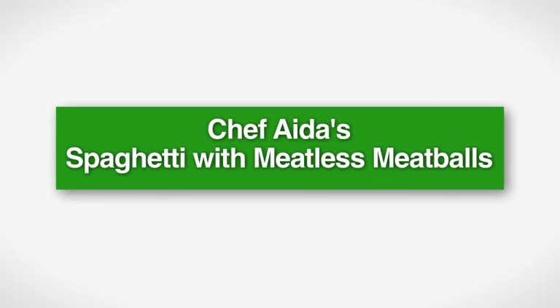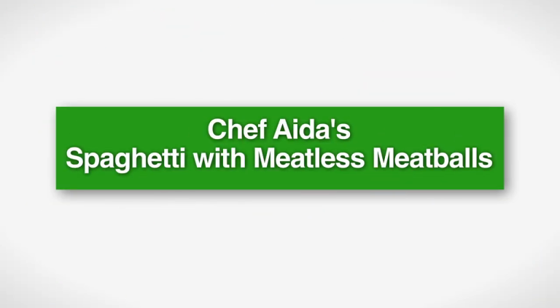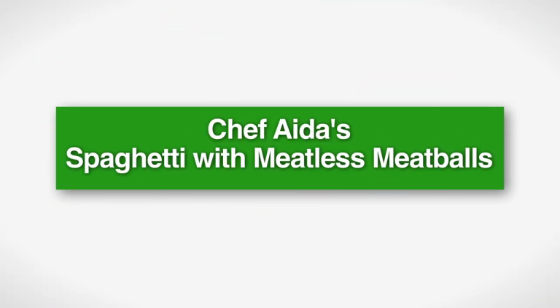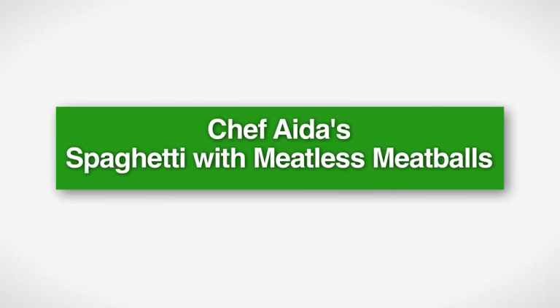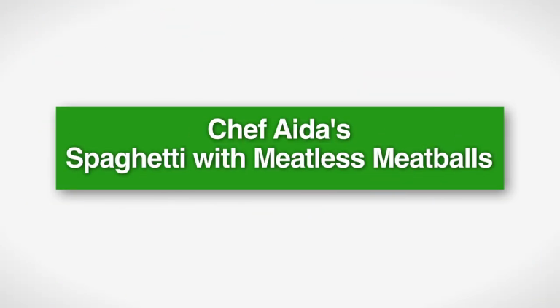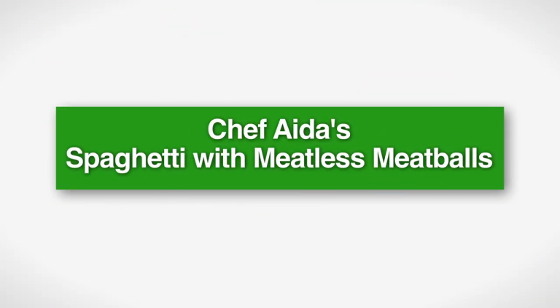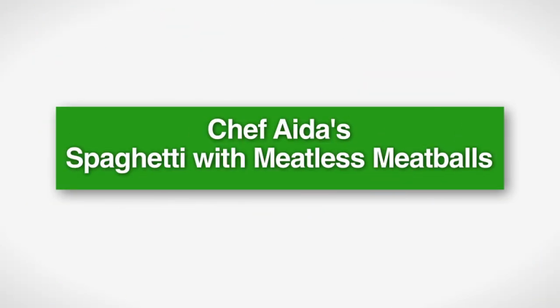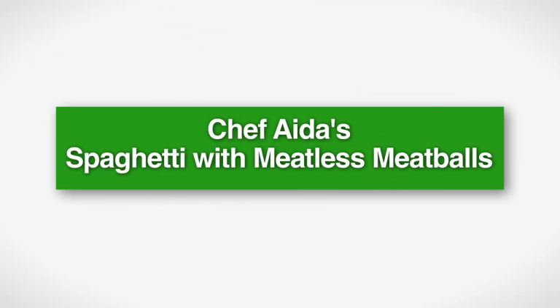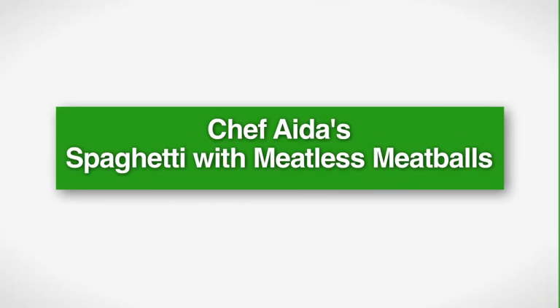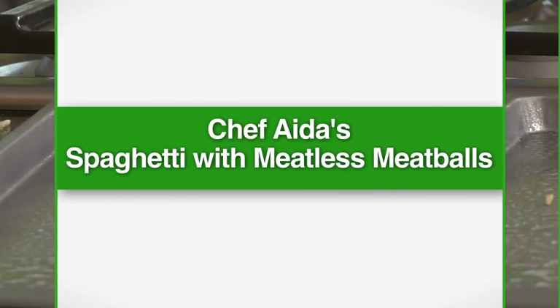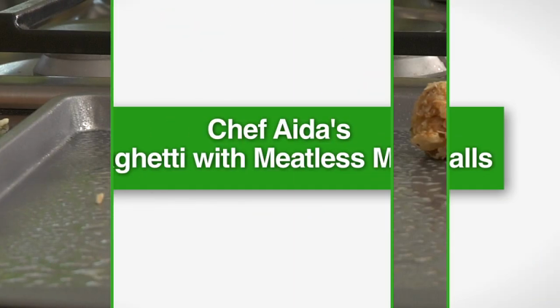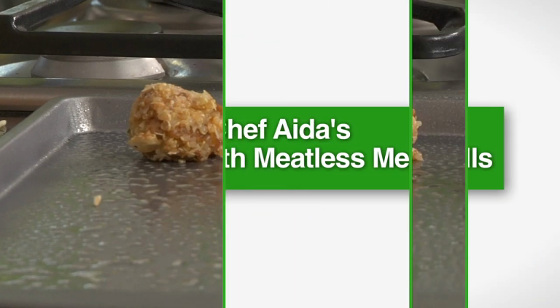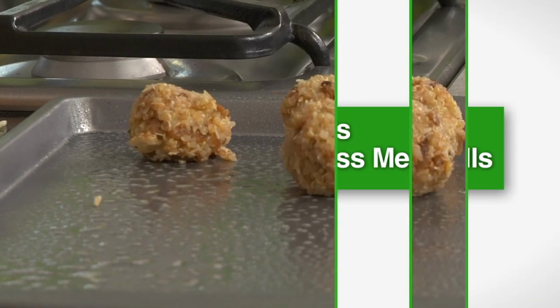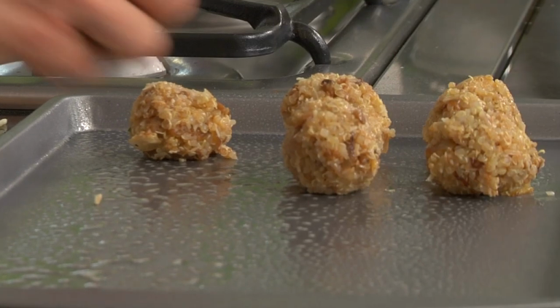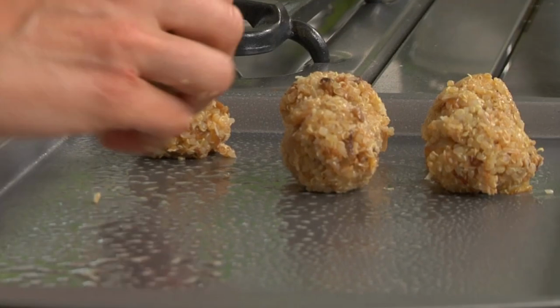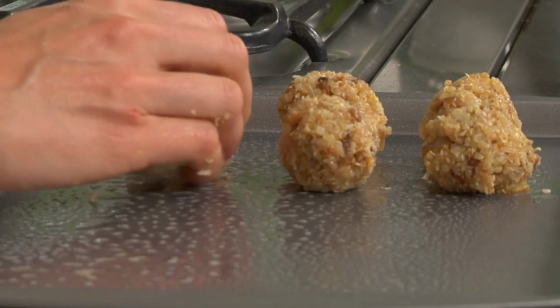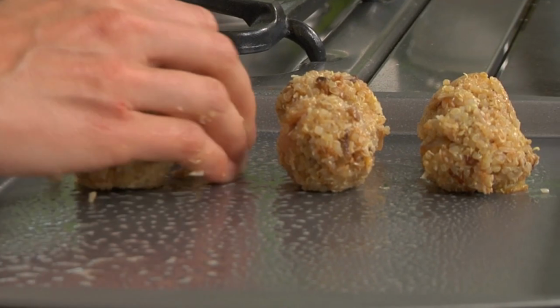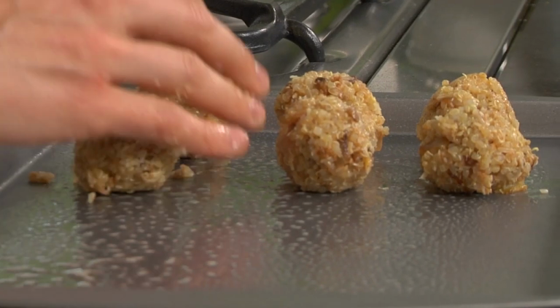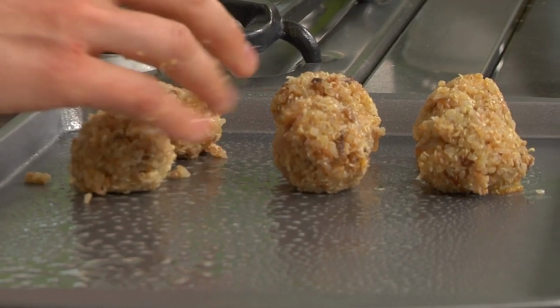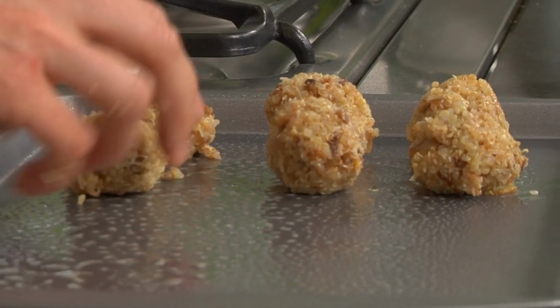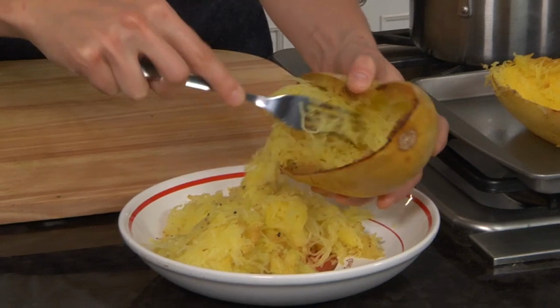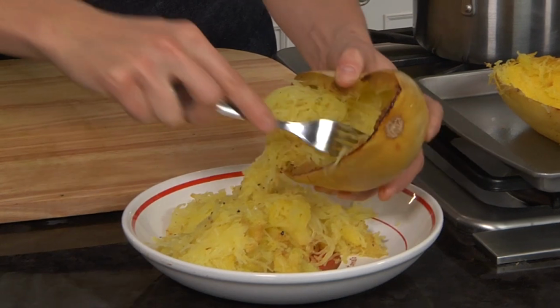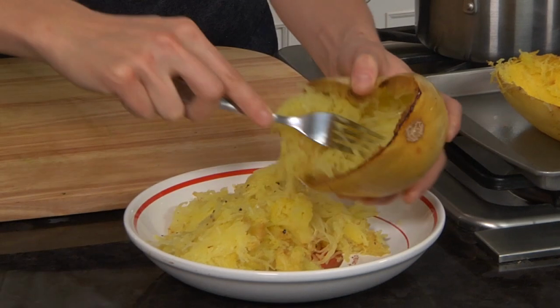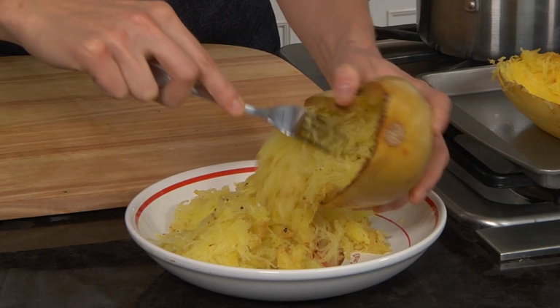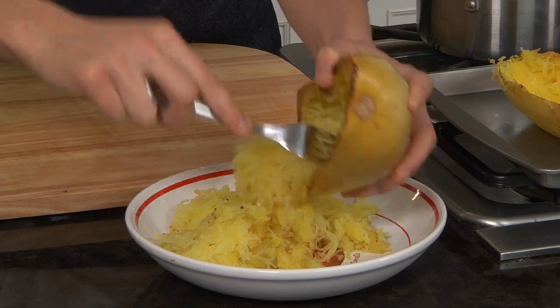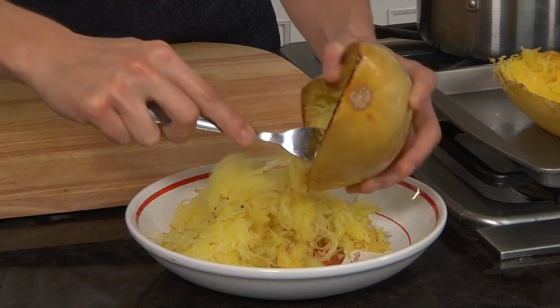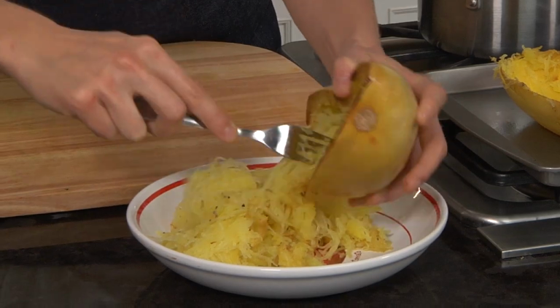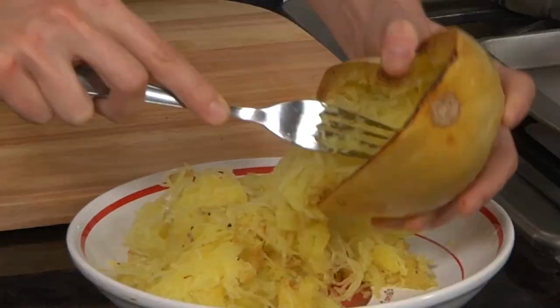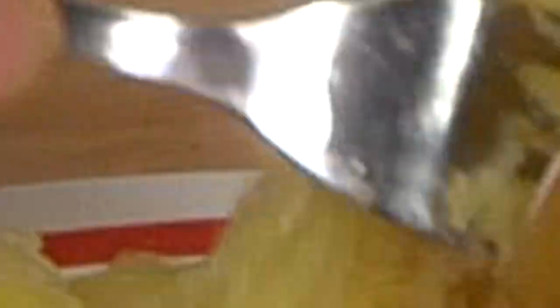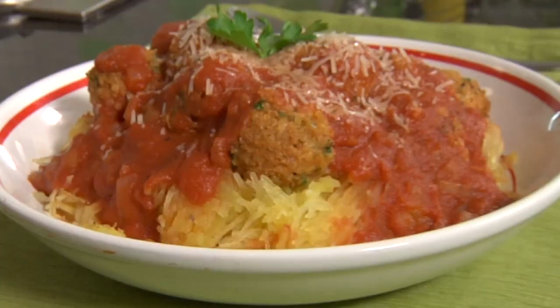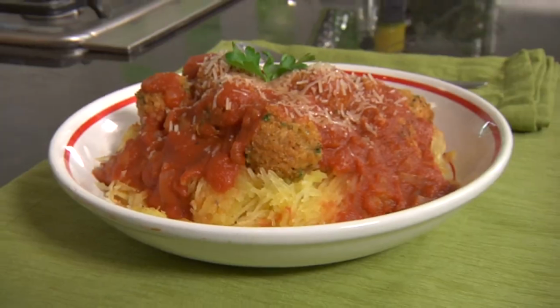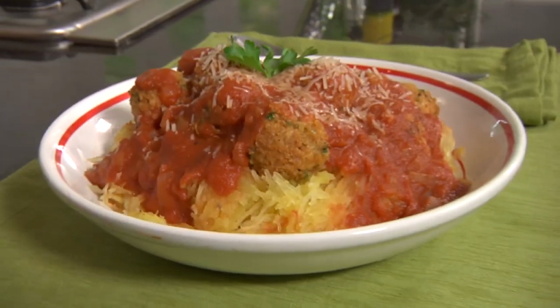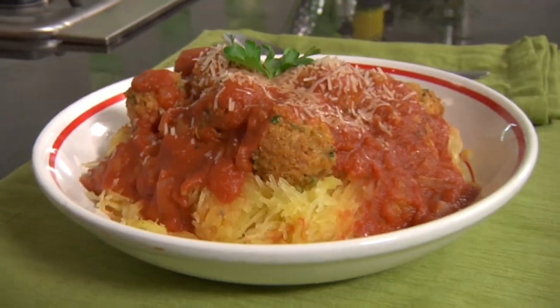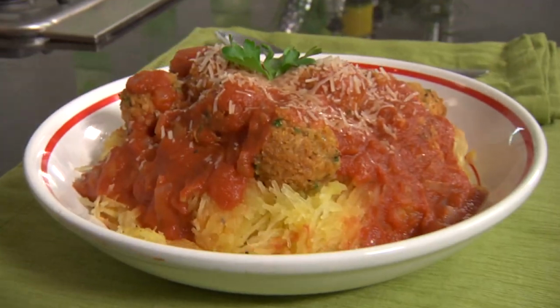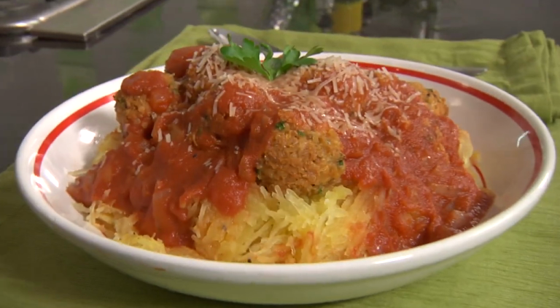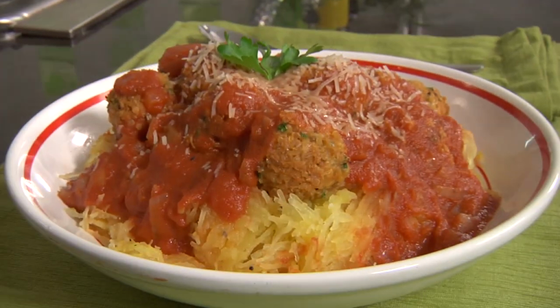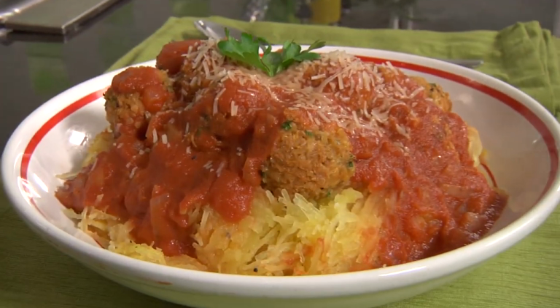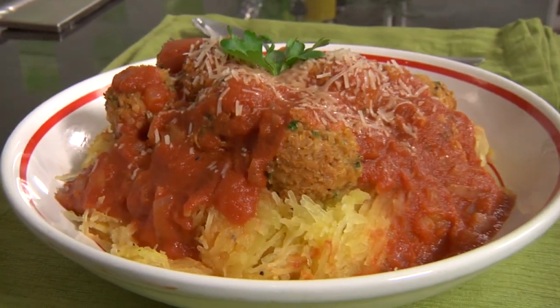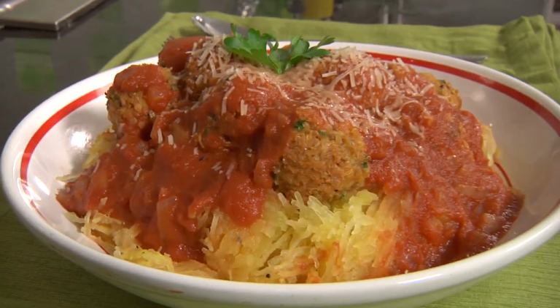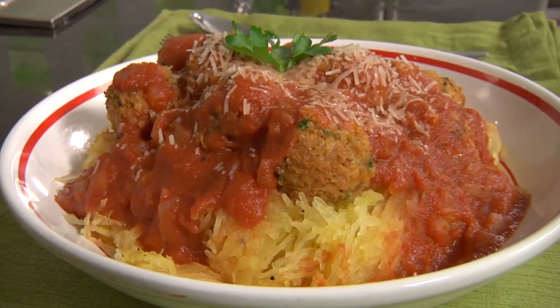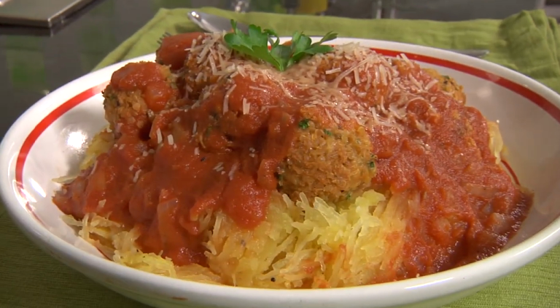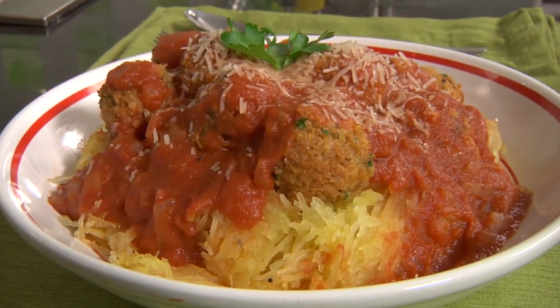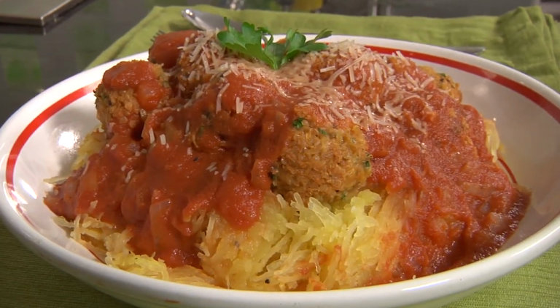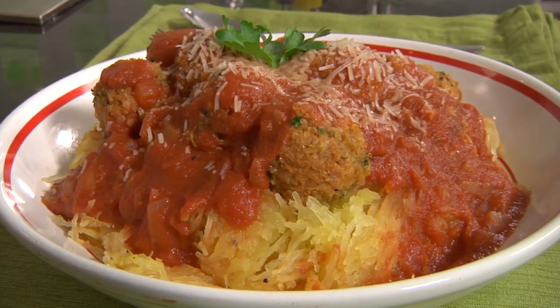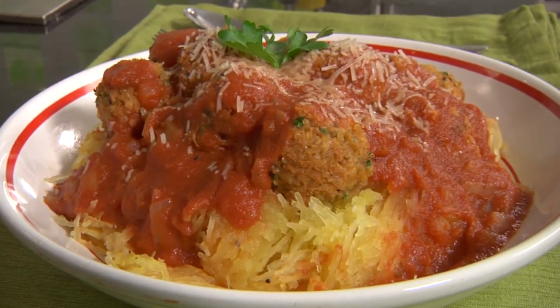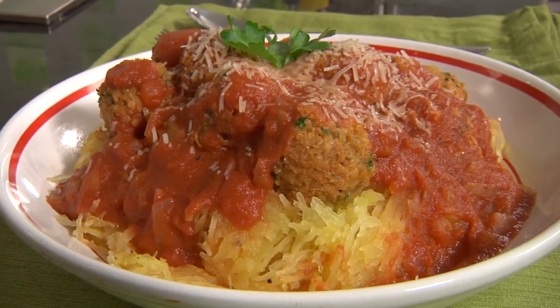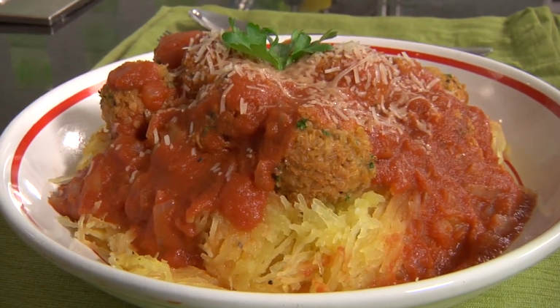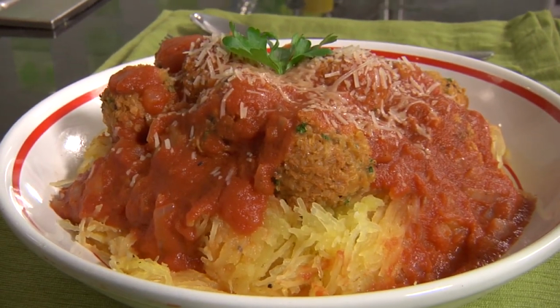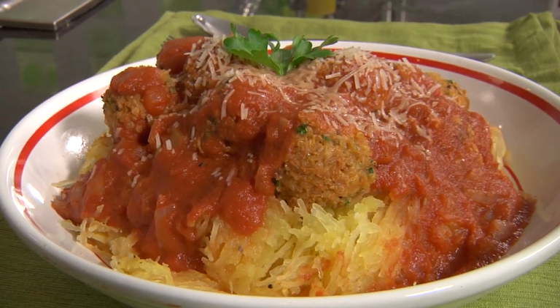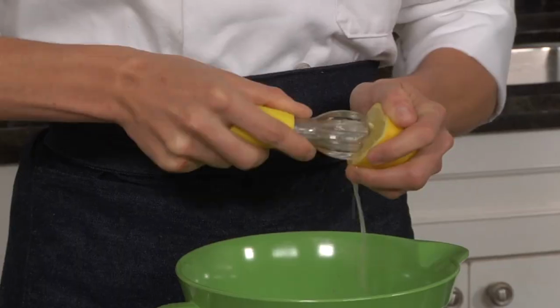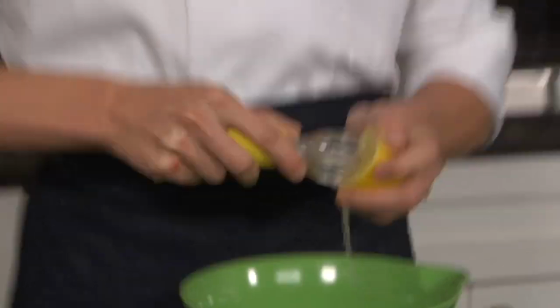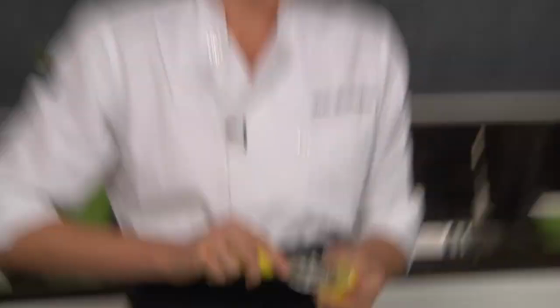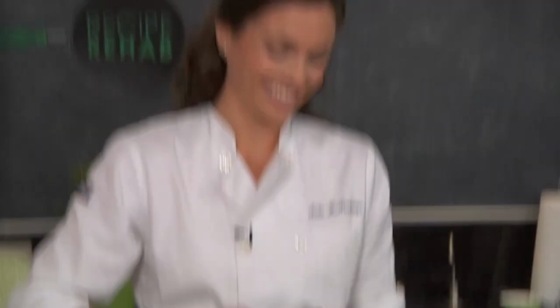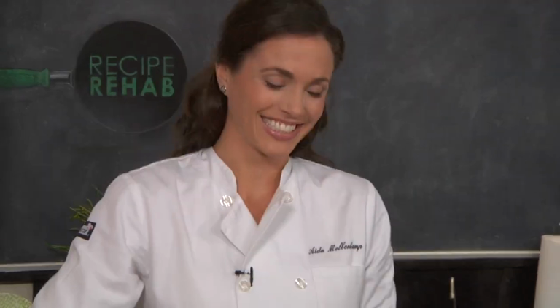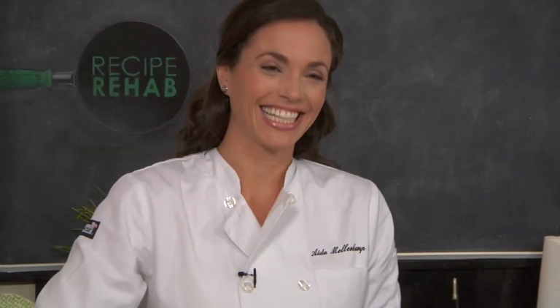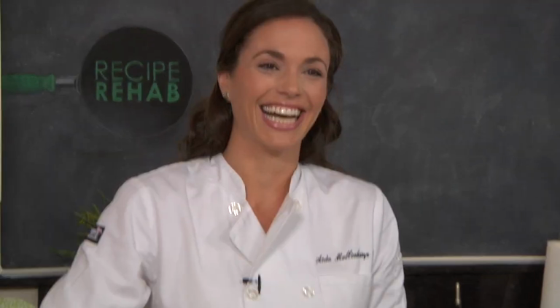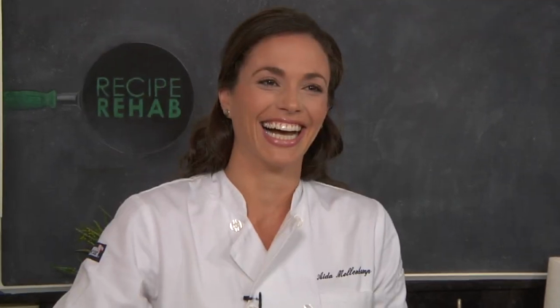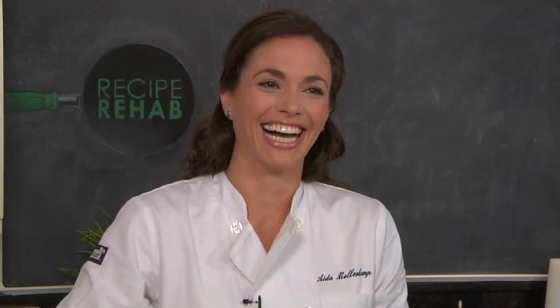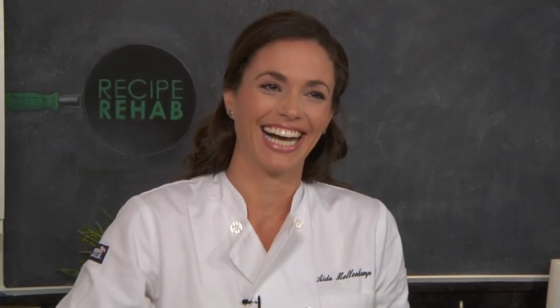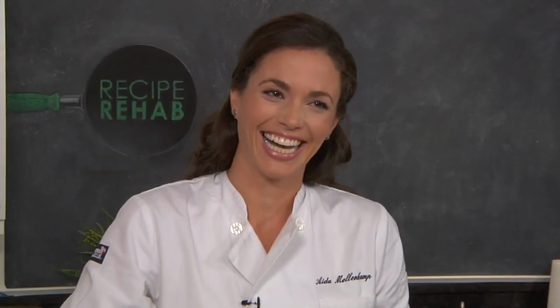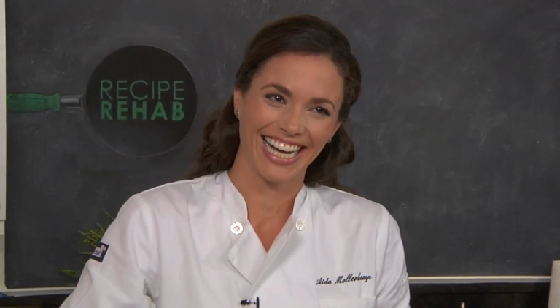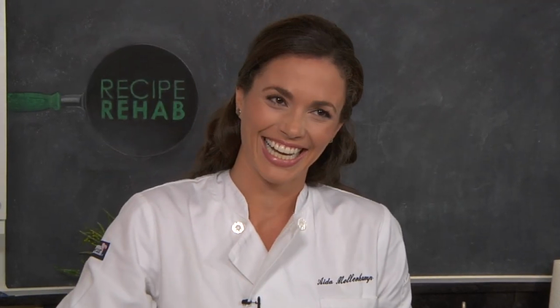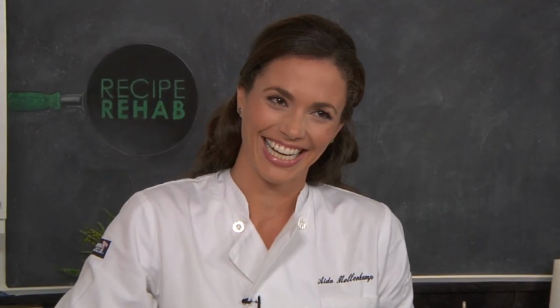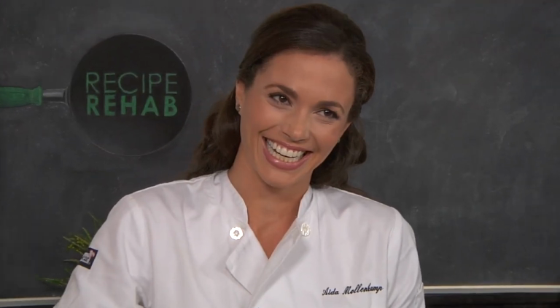Spaghetti and meatballs, no meat, no spaghetti, but absolutely delicious. Chef Aida shows us how.